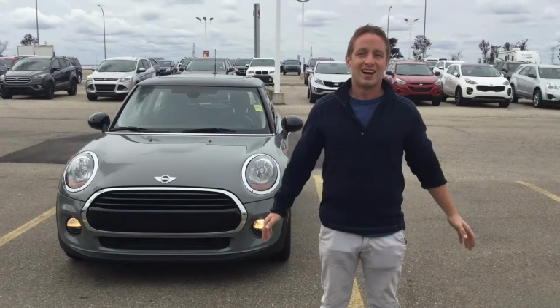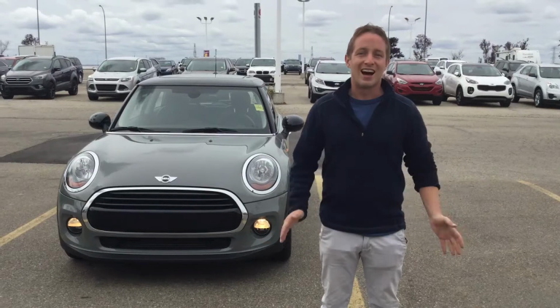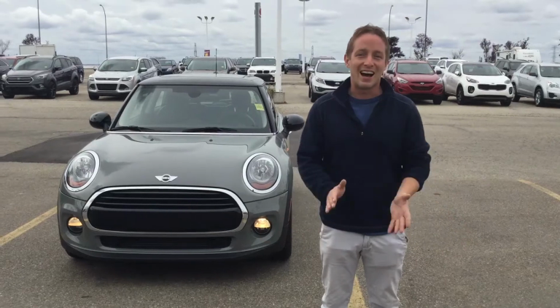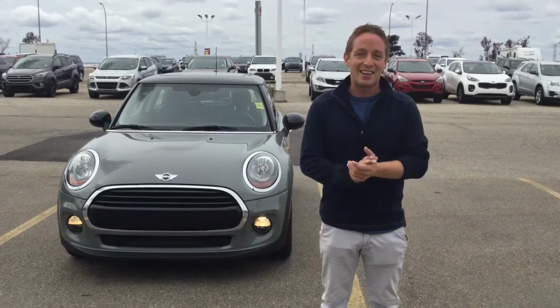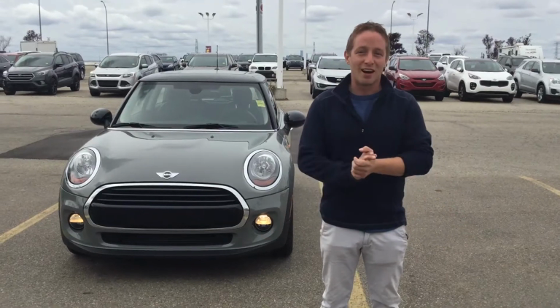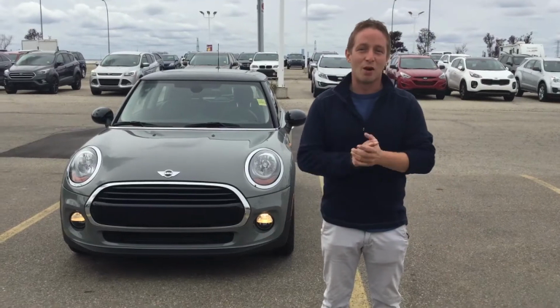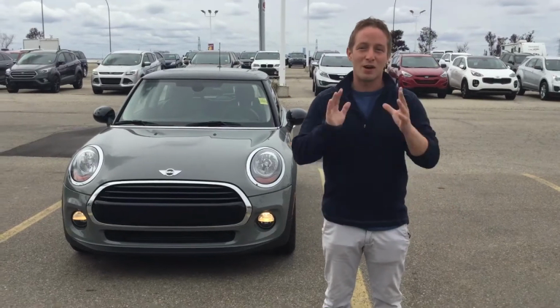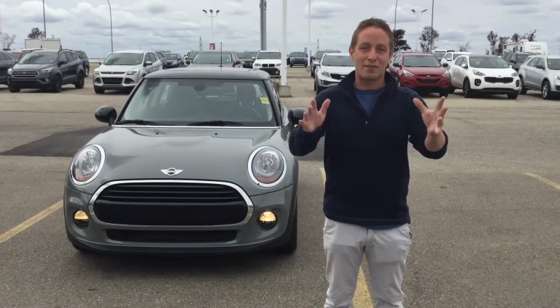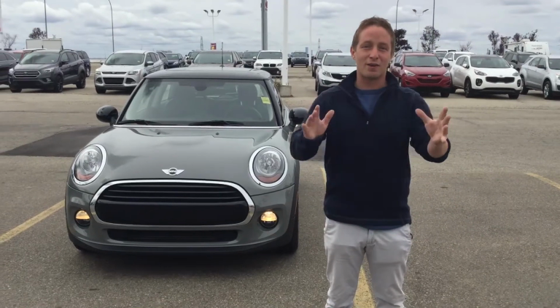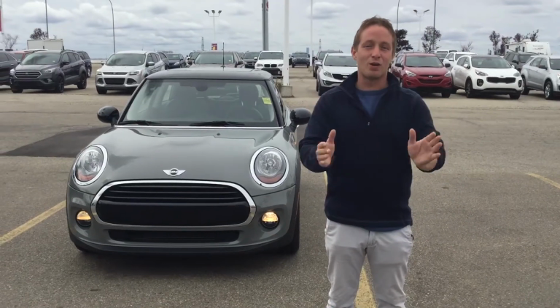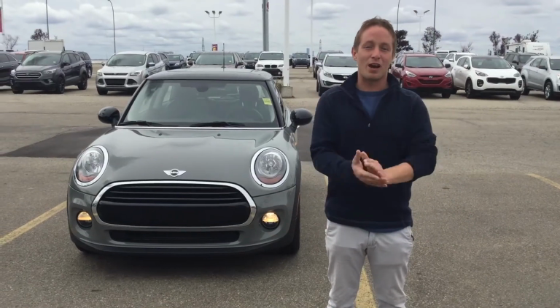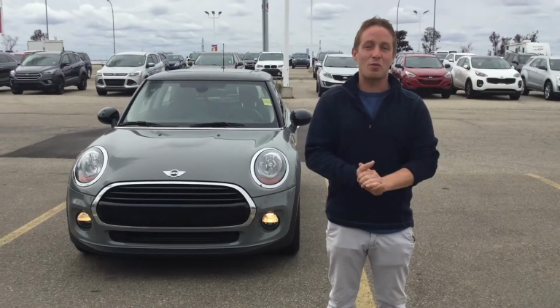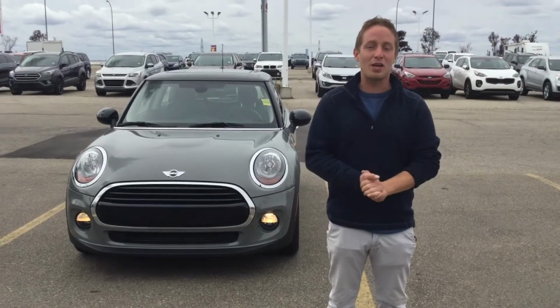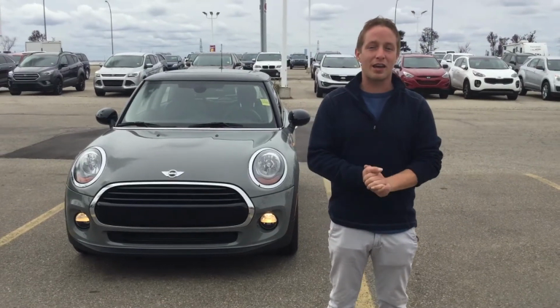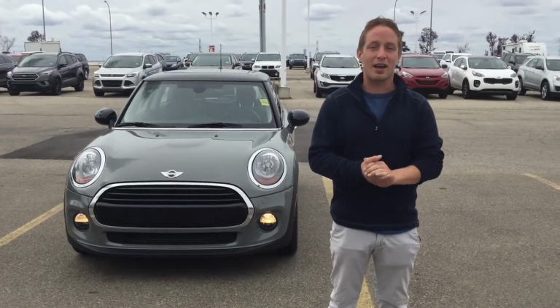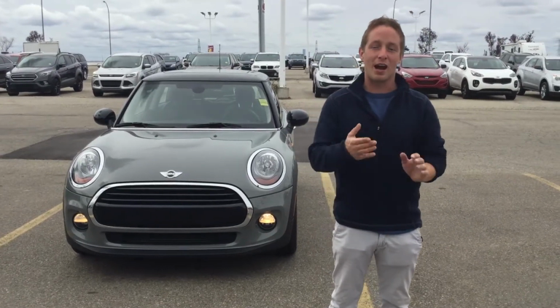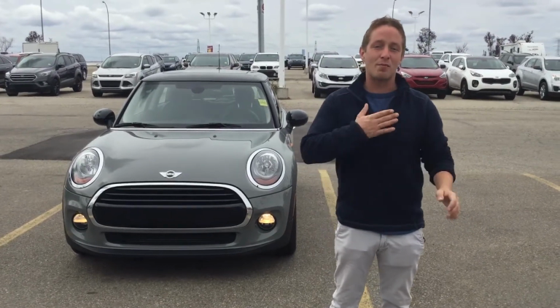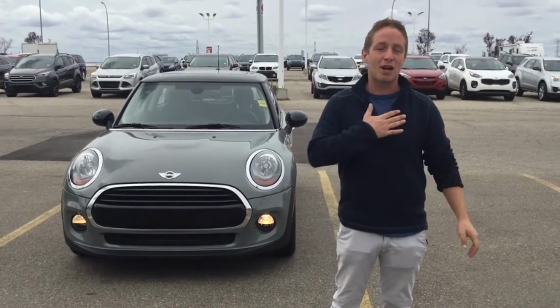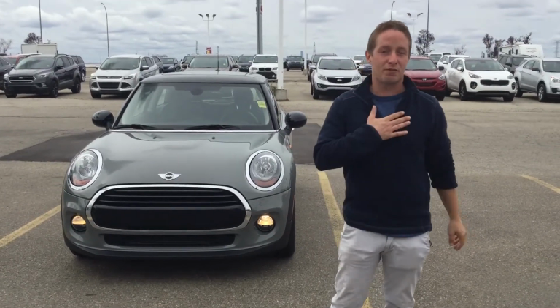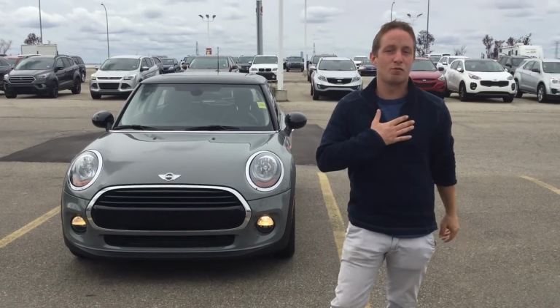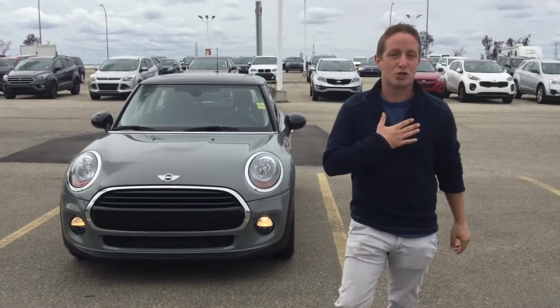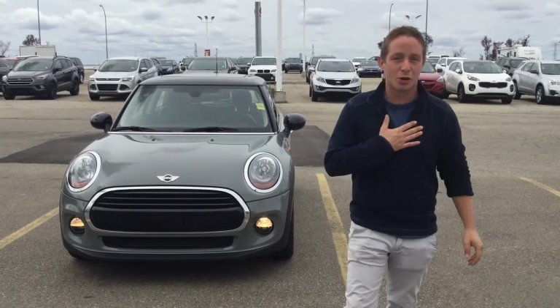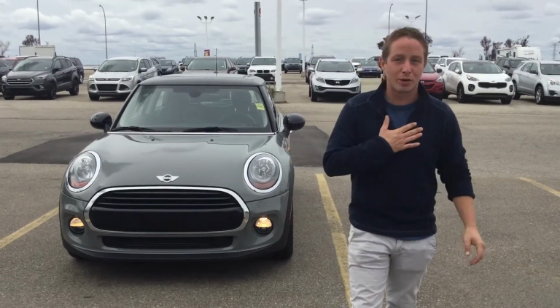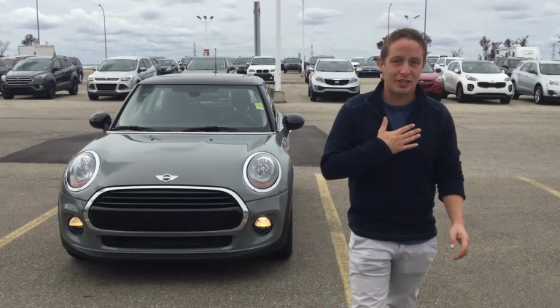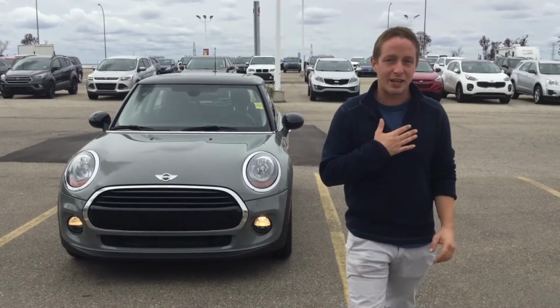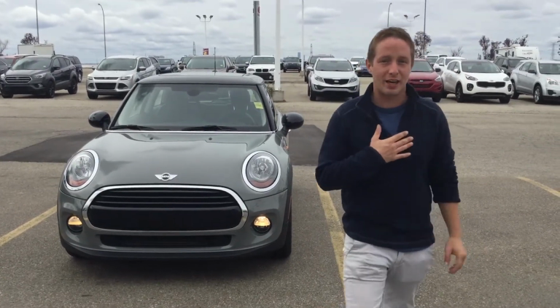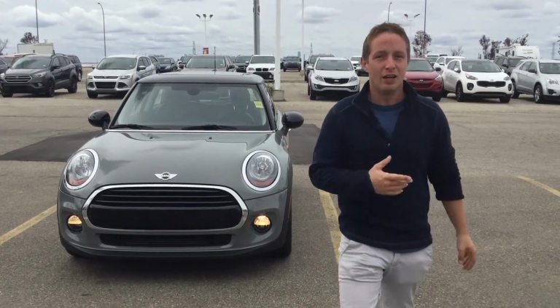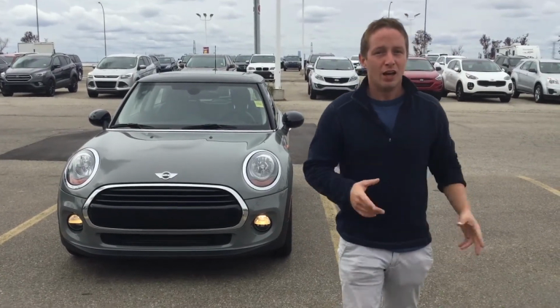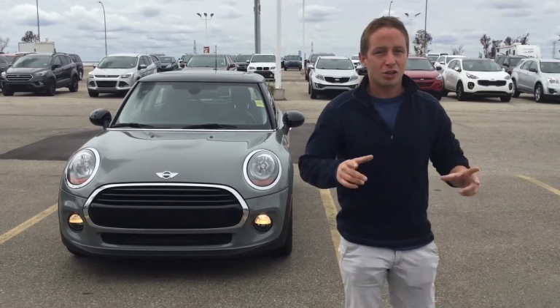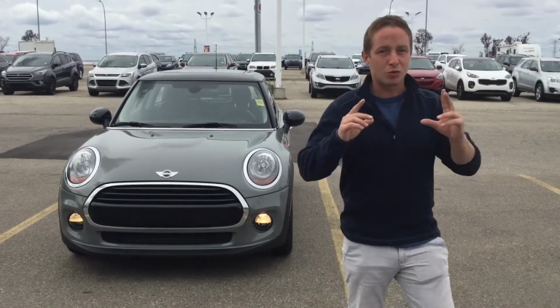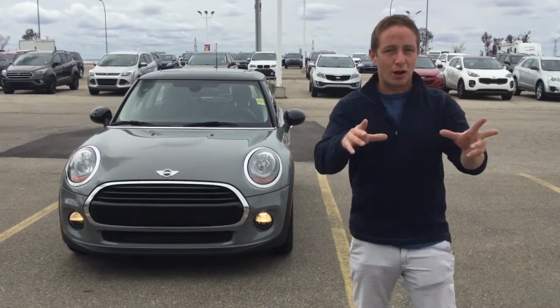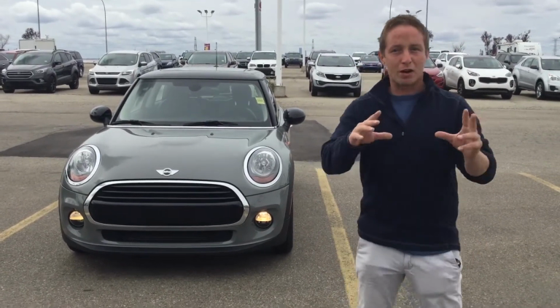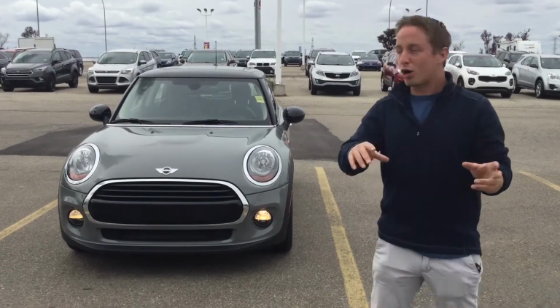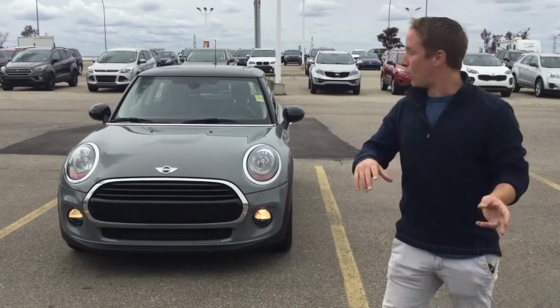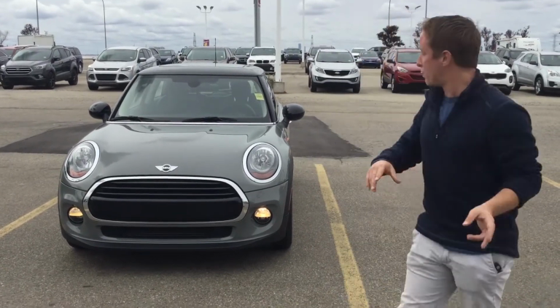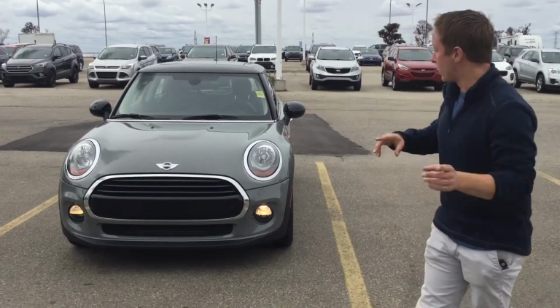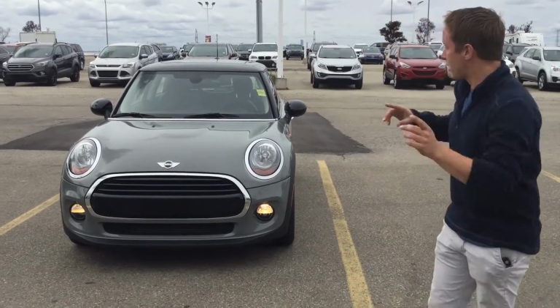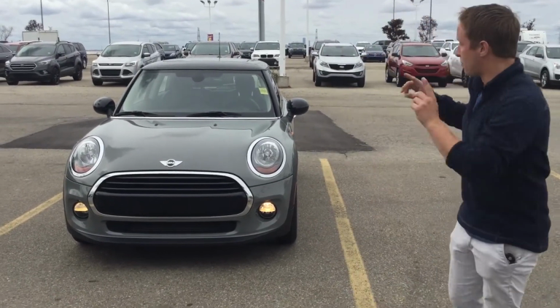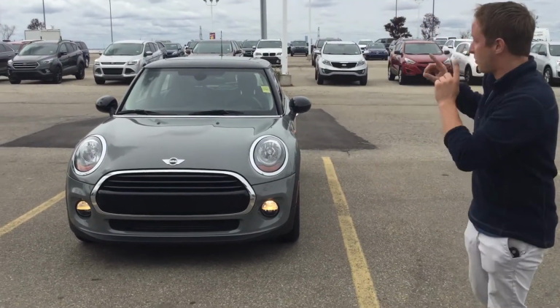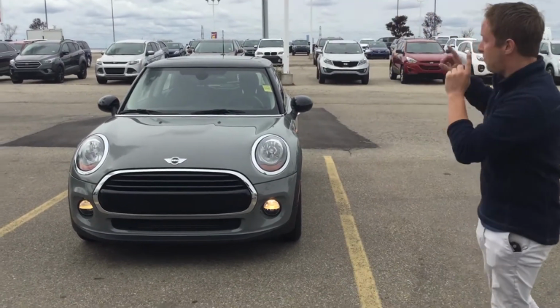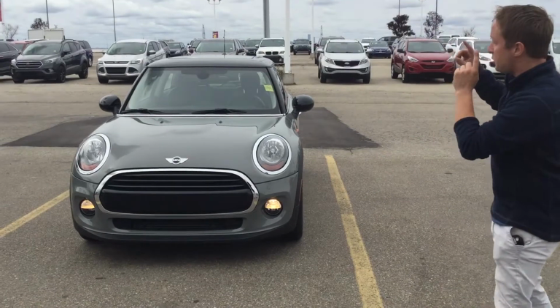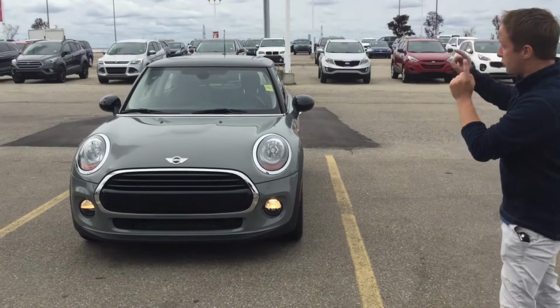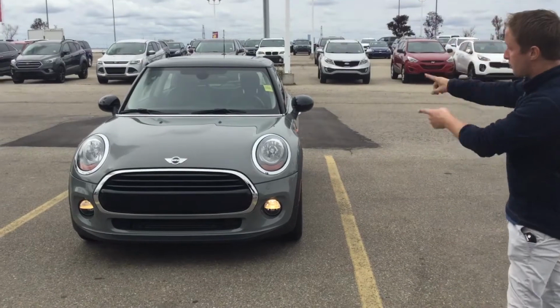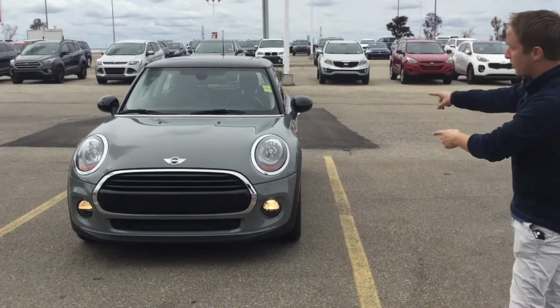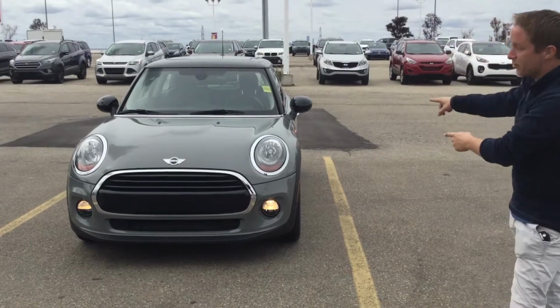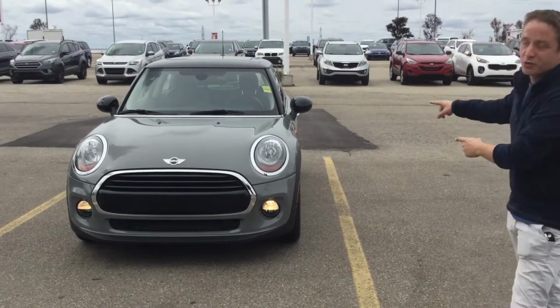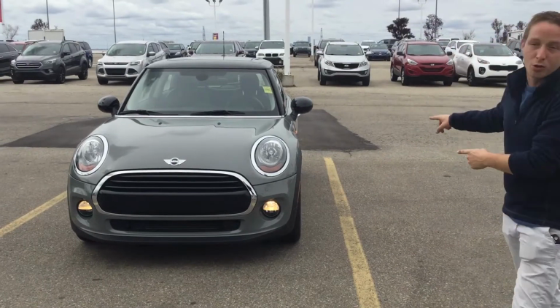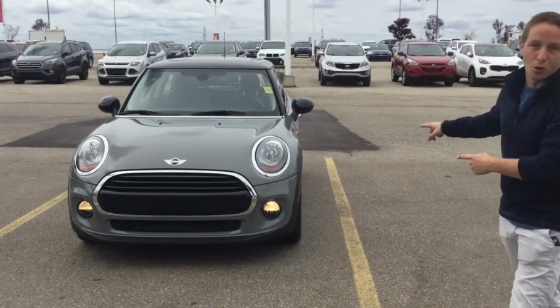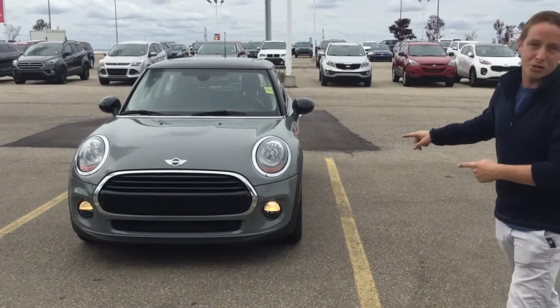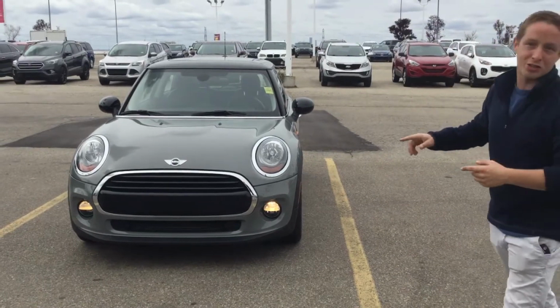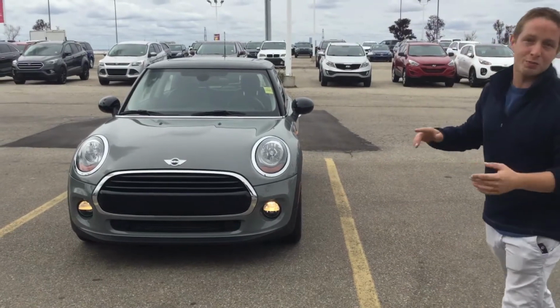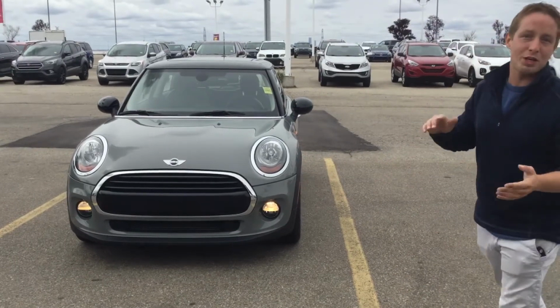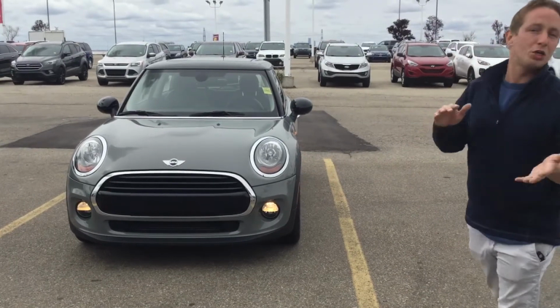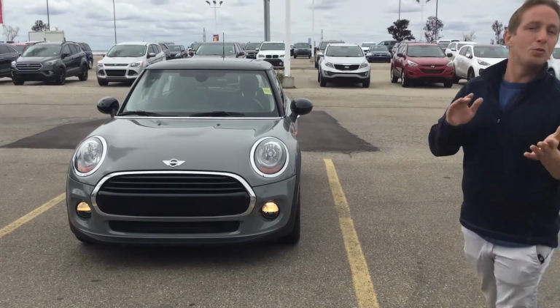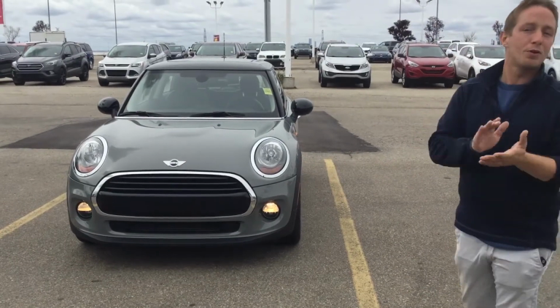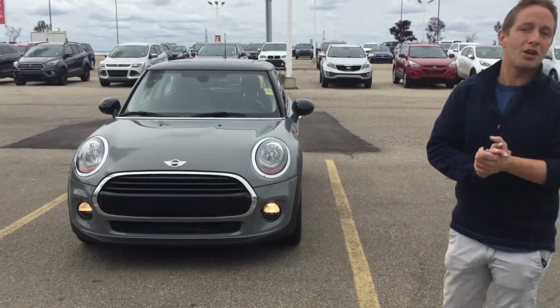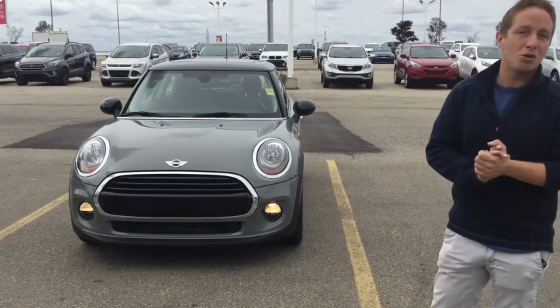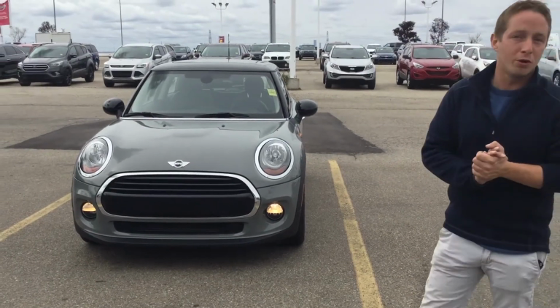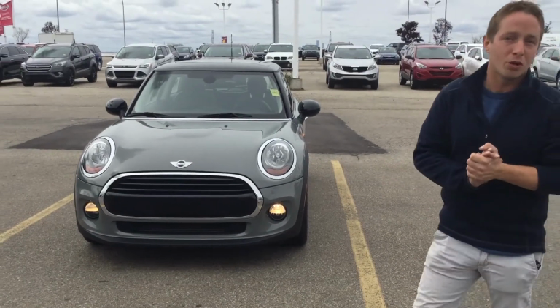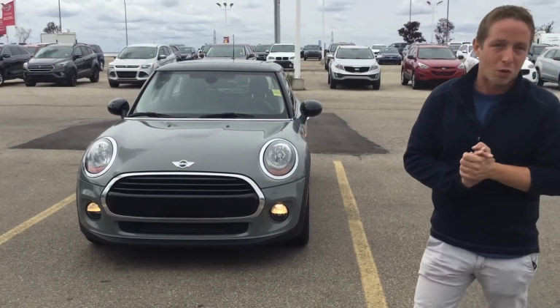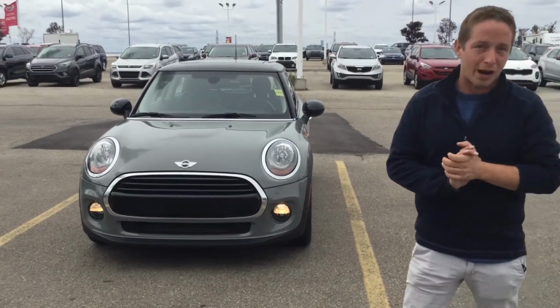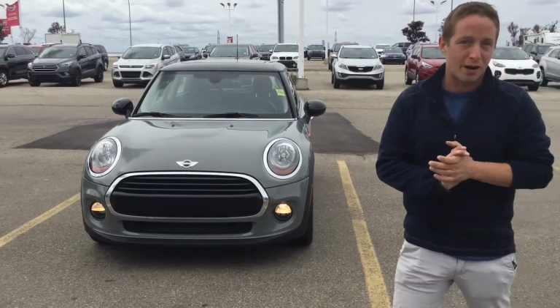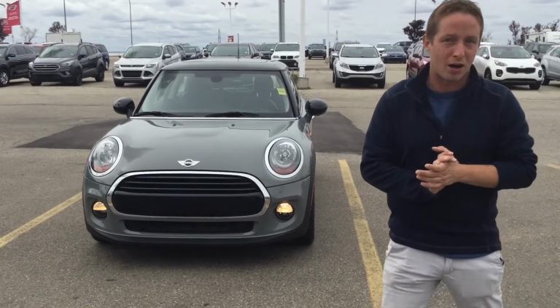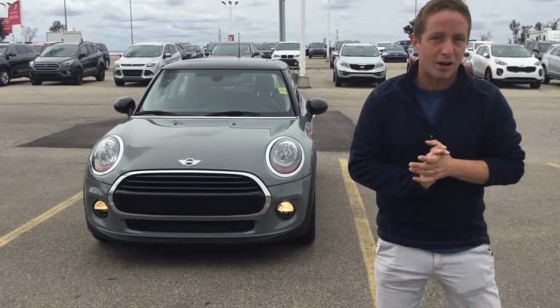Hi there, hope you're having a great weekend. I'm Nick from Sherwood Kia. Just wanted to go over a couple of the features about this gorgeous Mini Cooper that you inquired on.